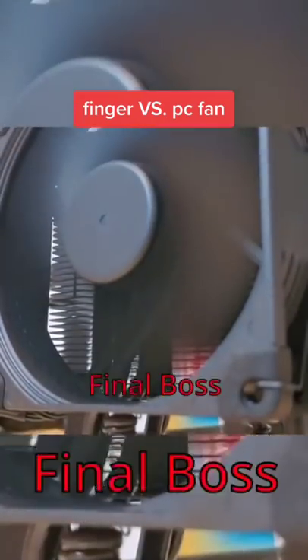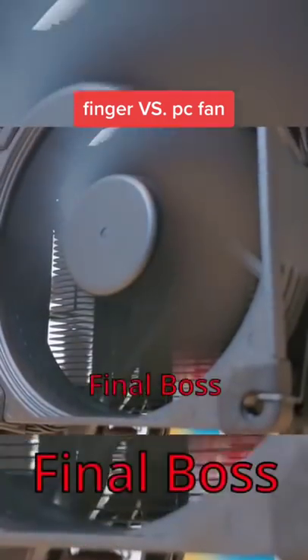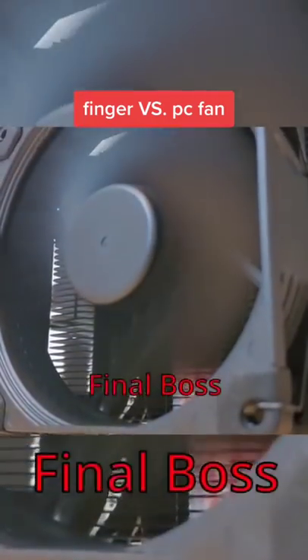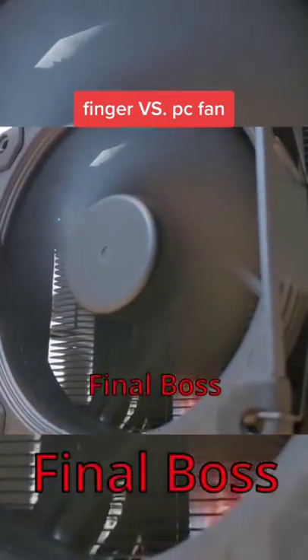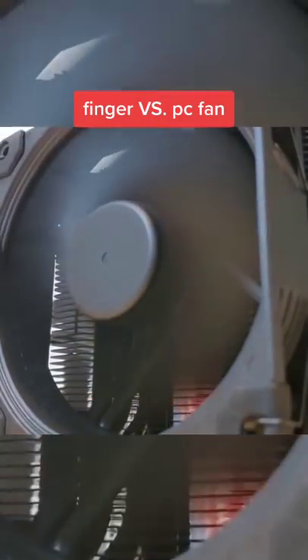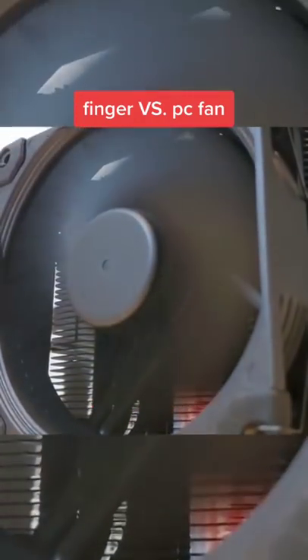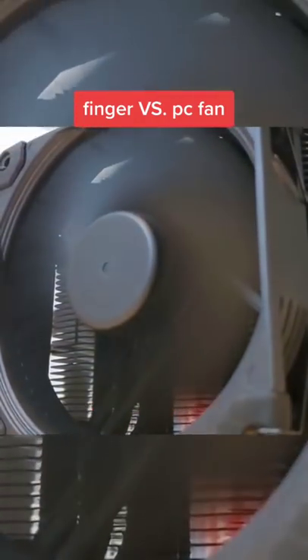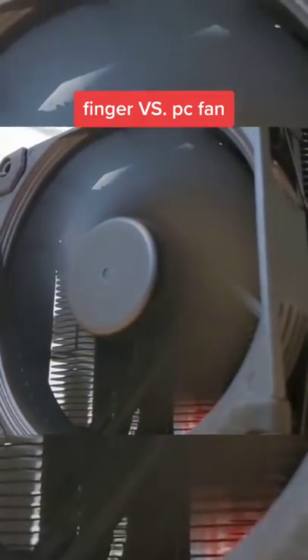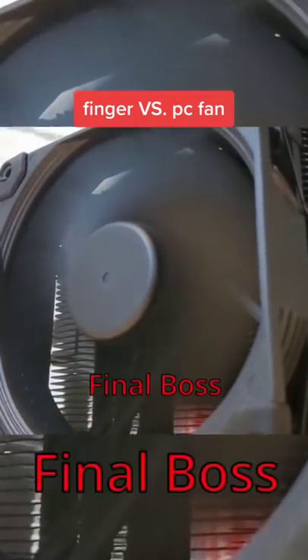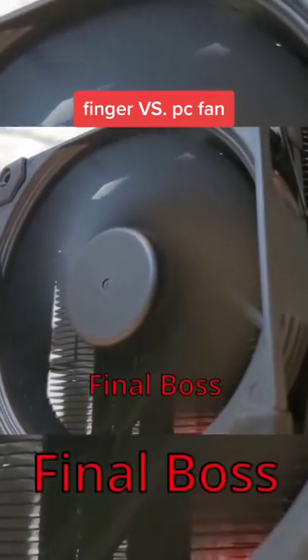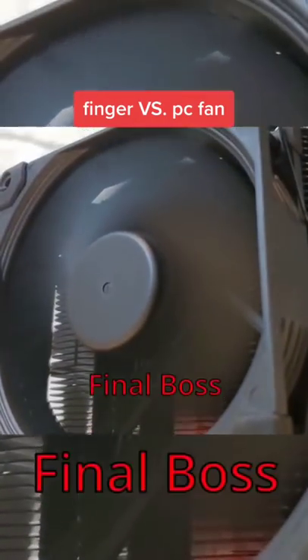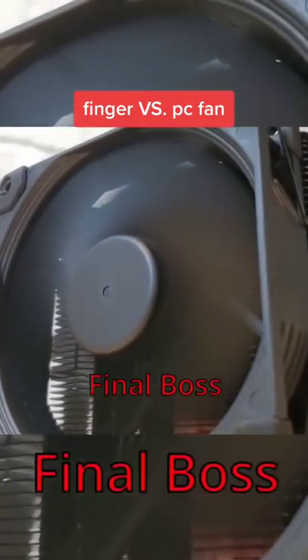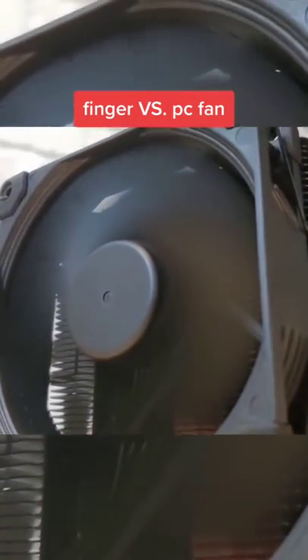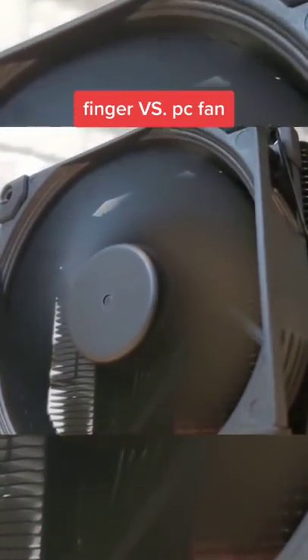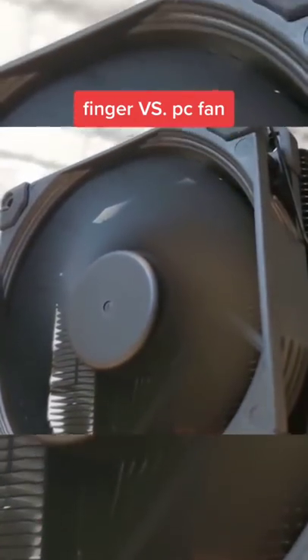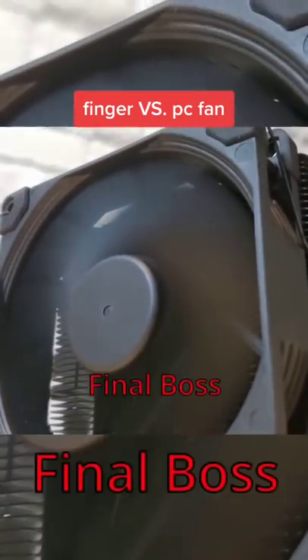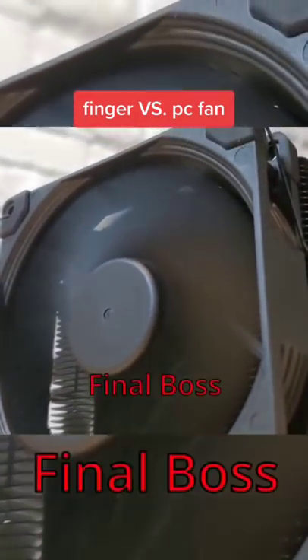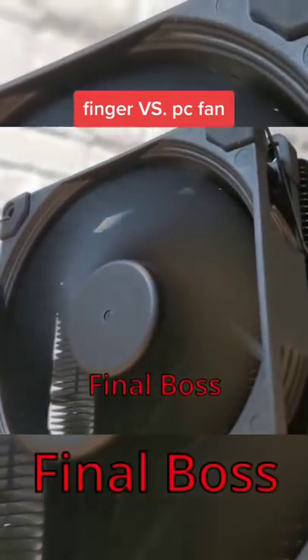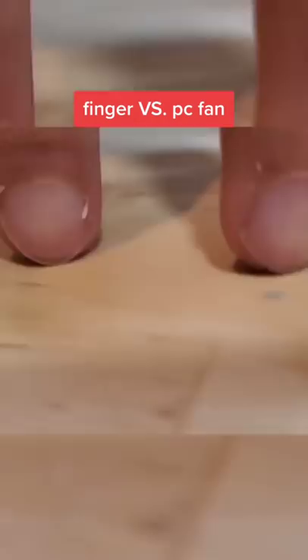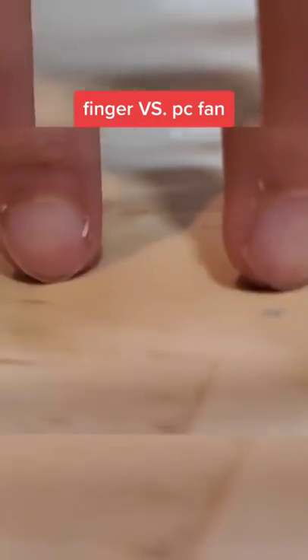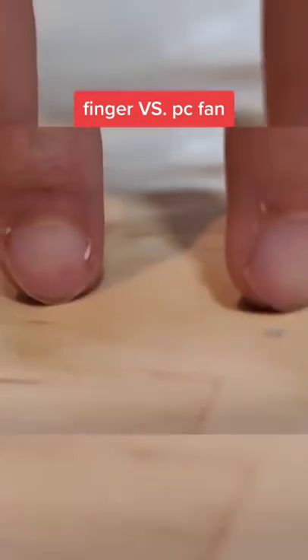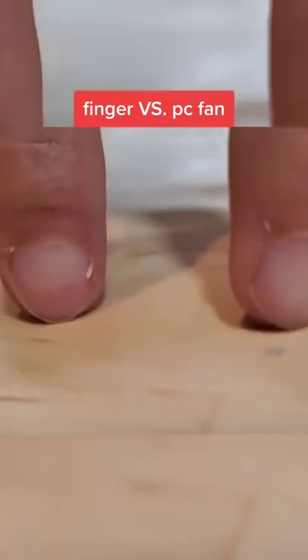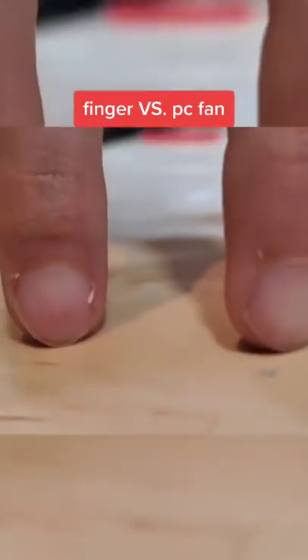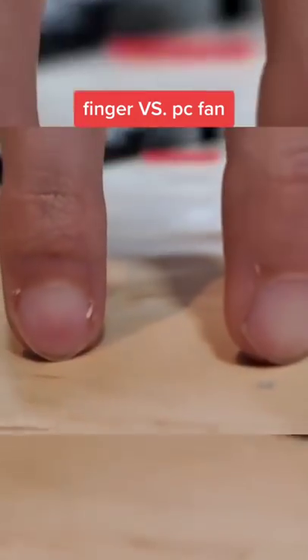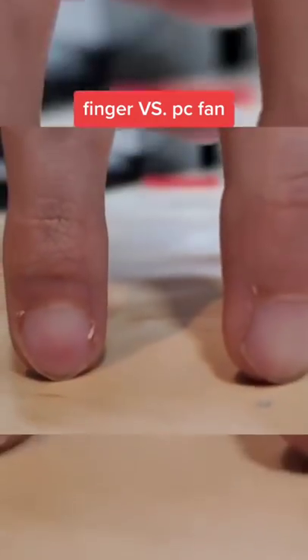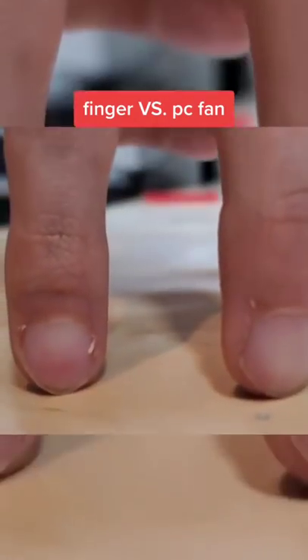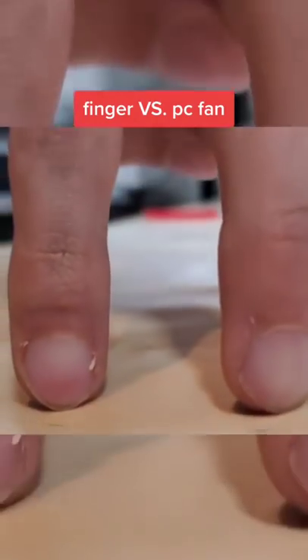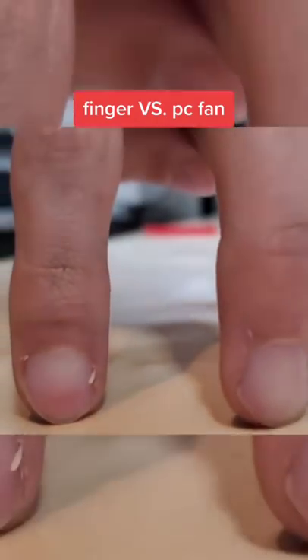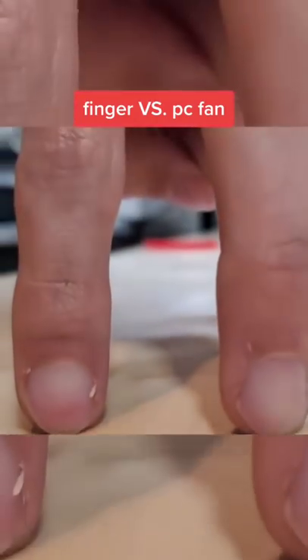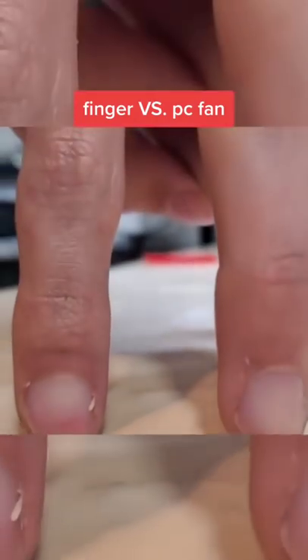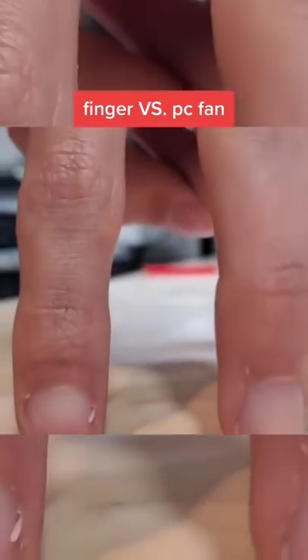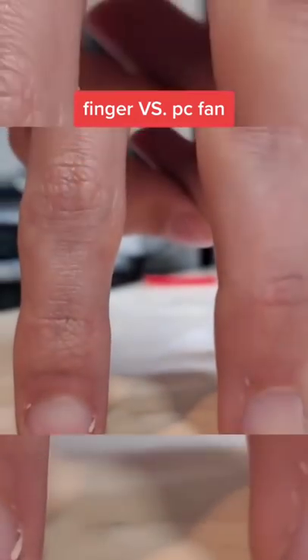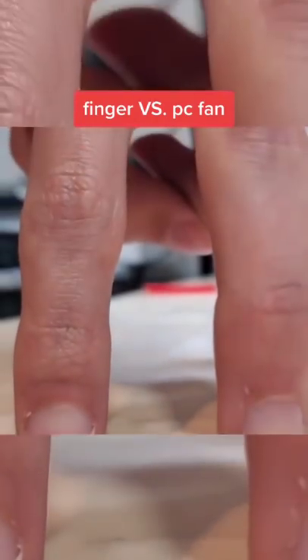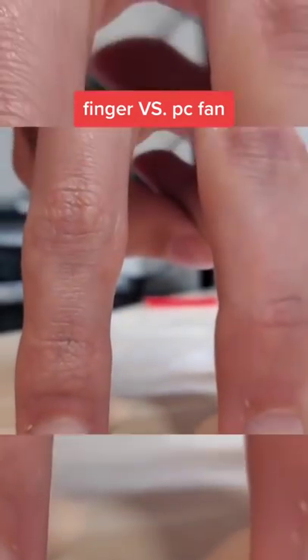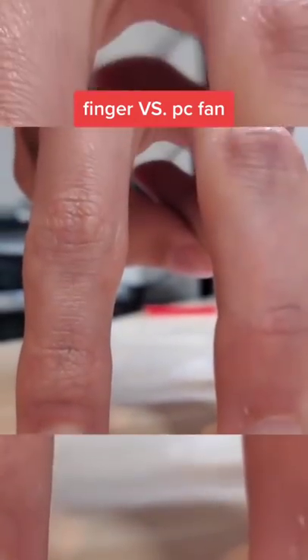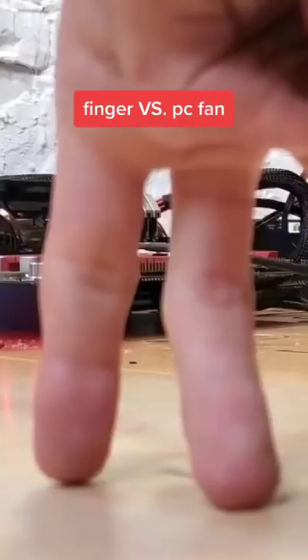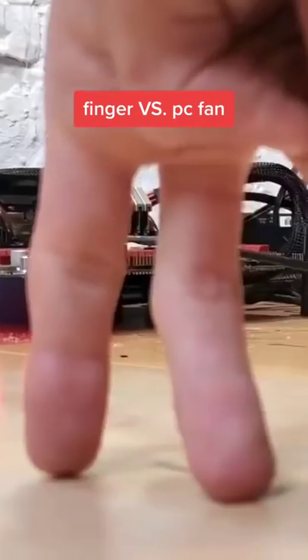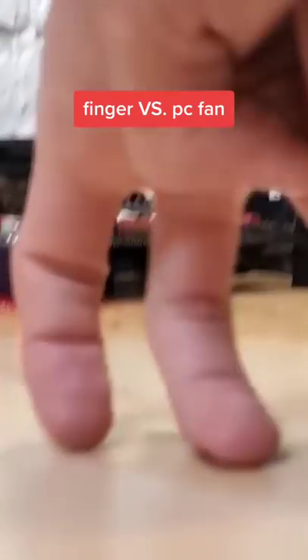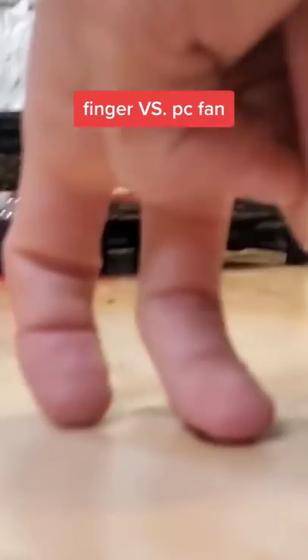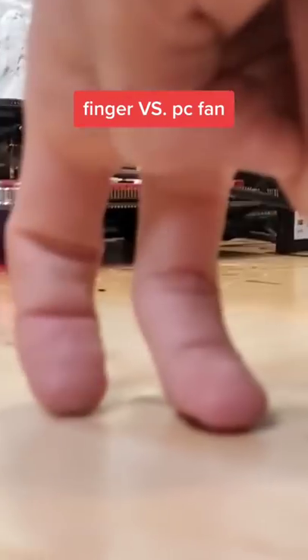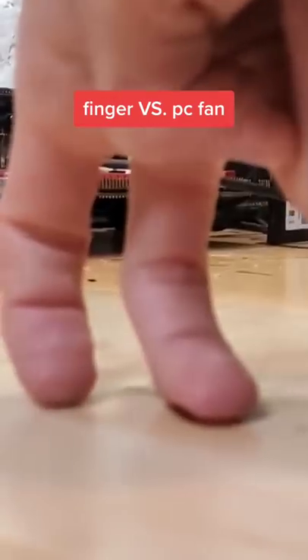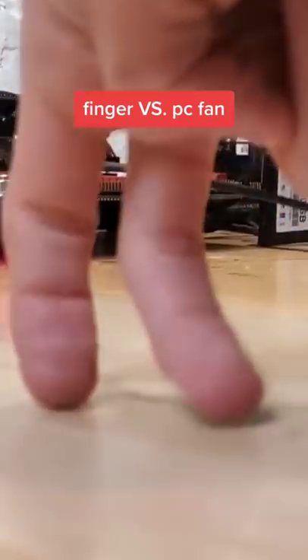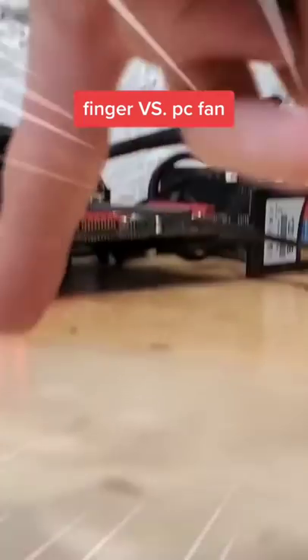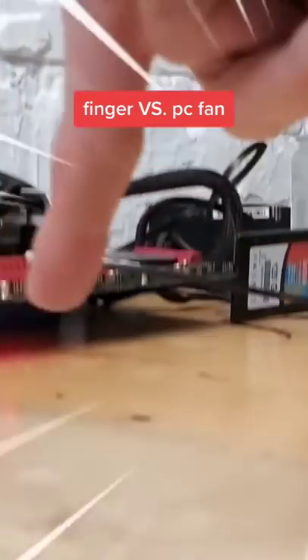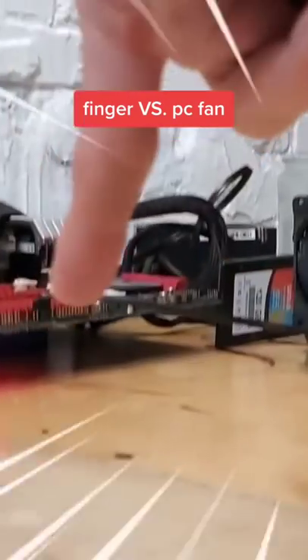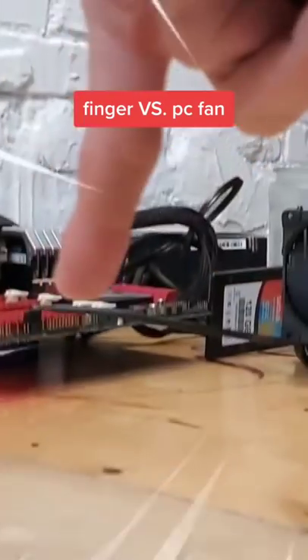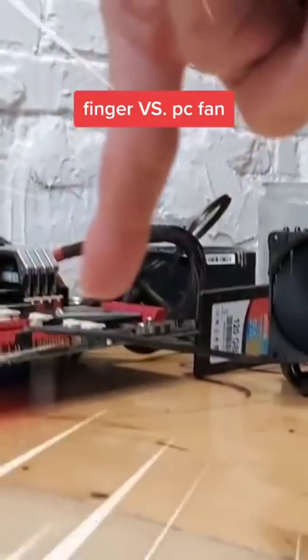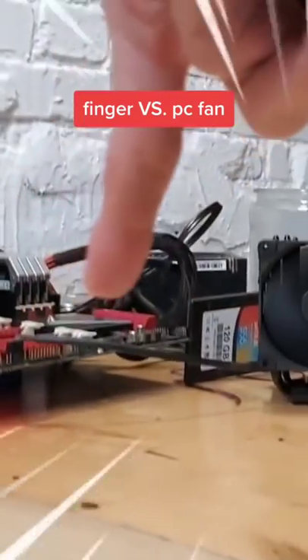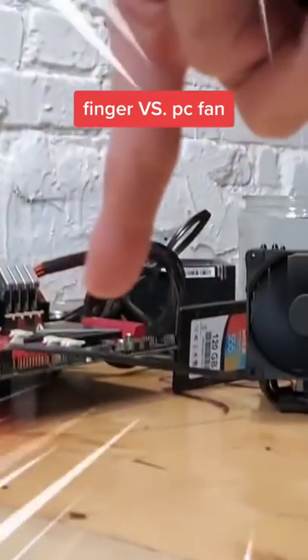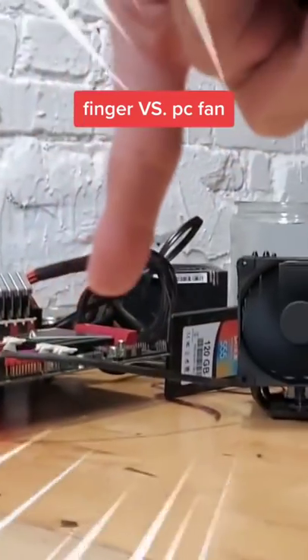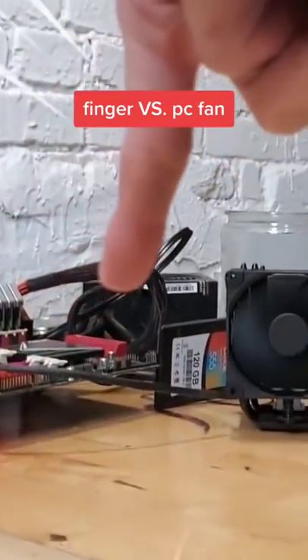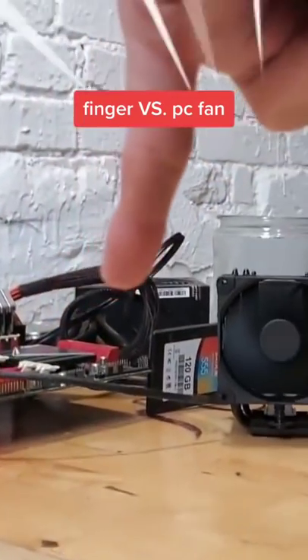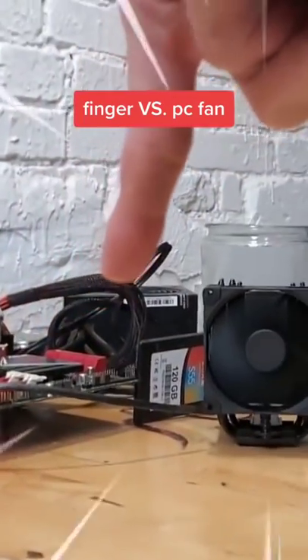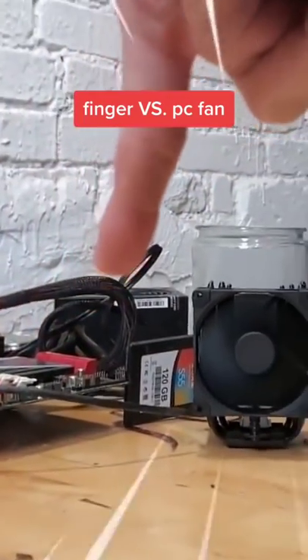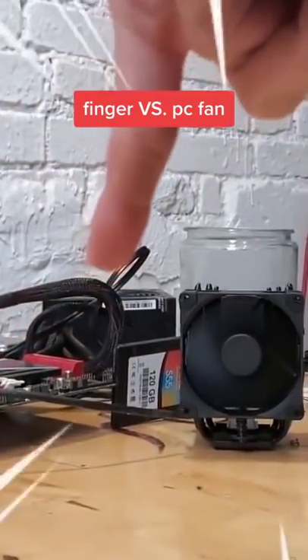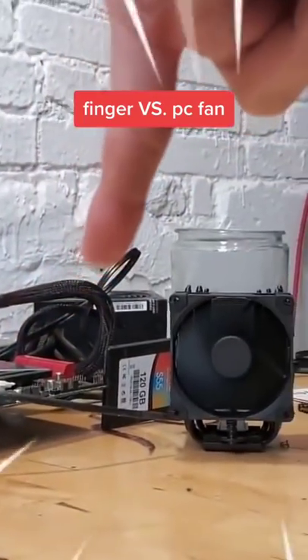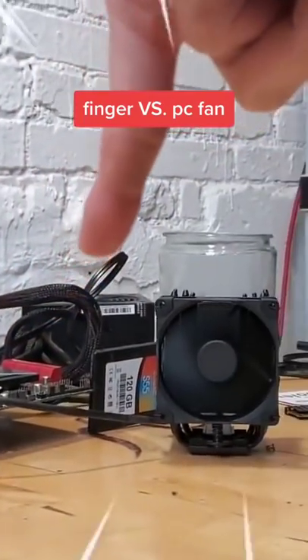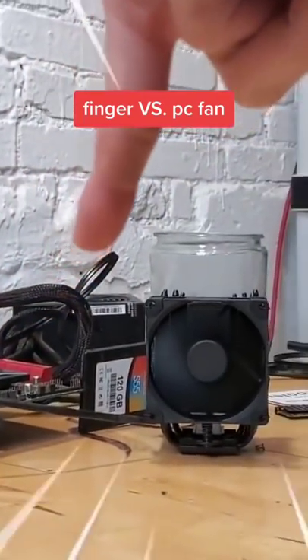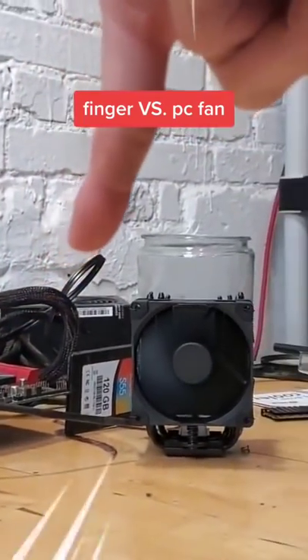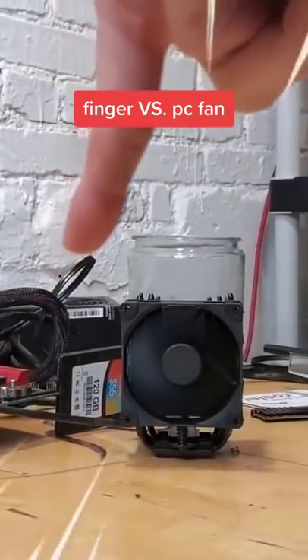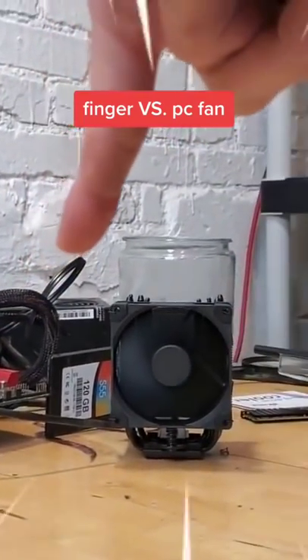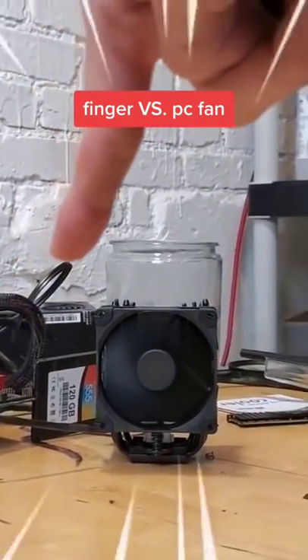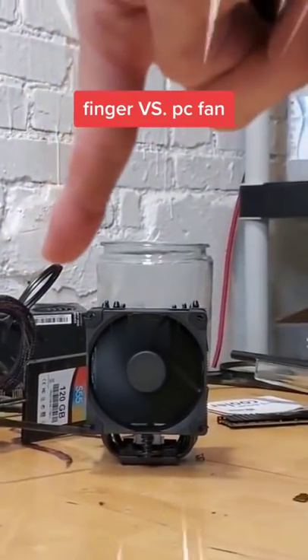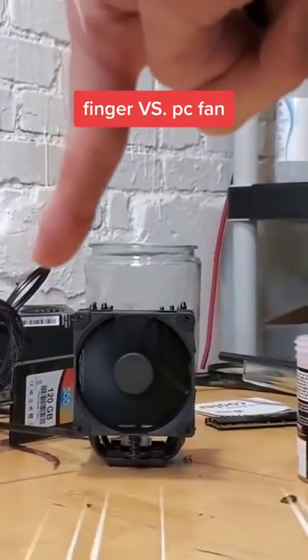Is a human finger strong enough to stop a 1700 RPM fan? There's no turning back now. As always, please don't try this at home.